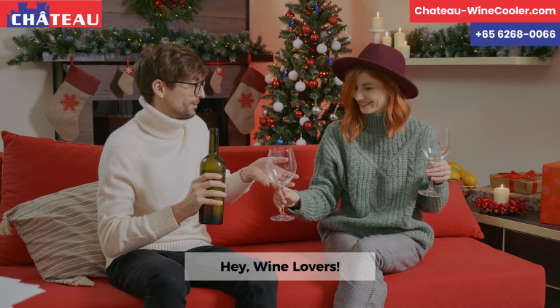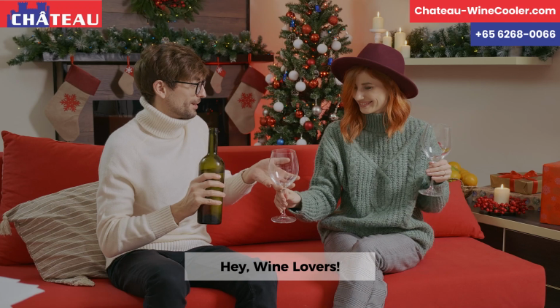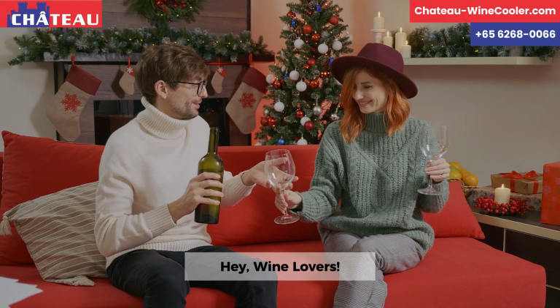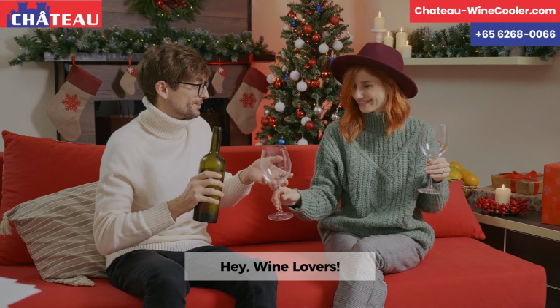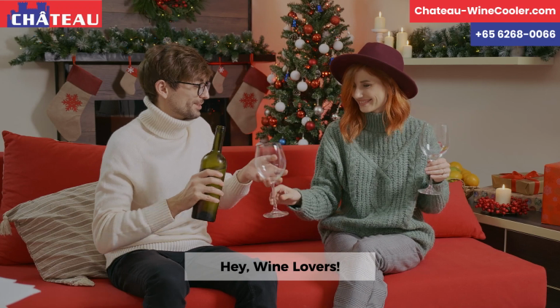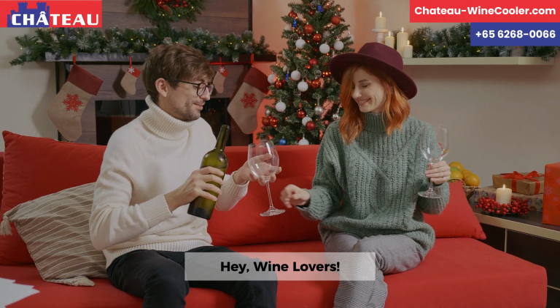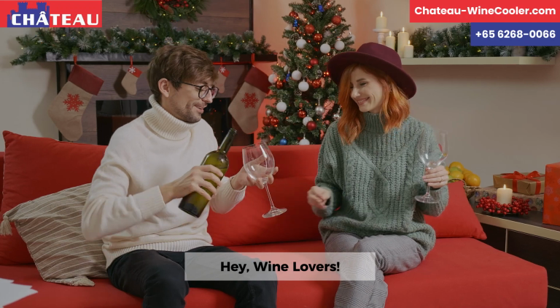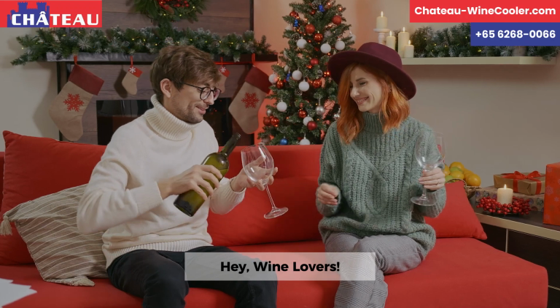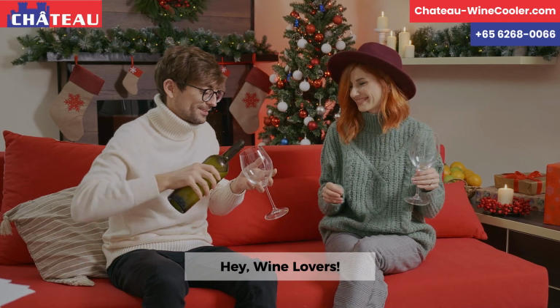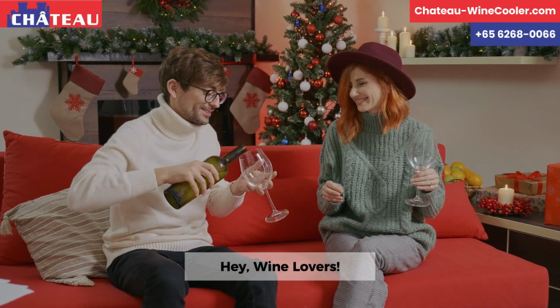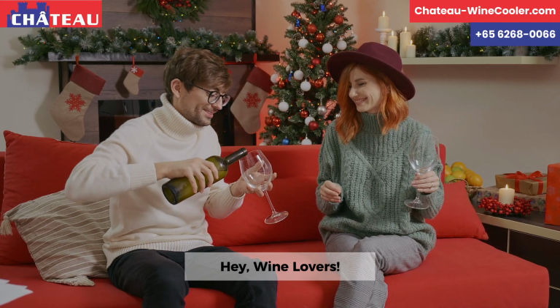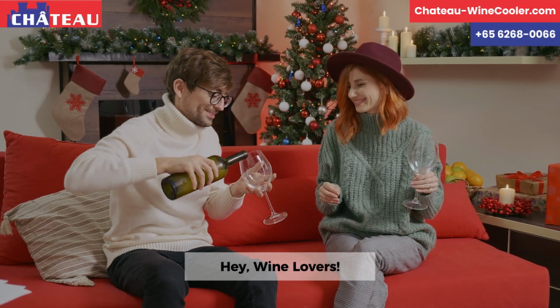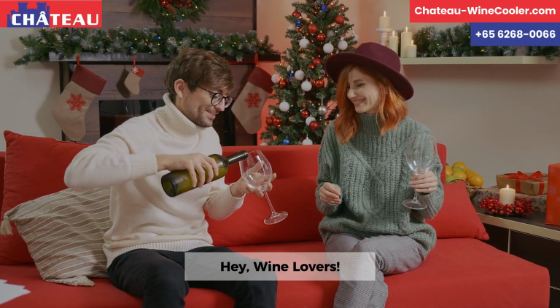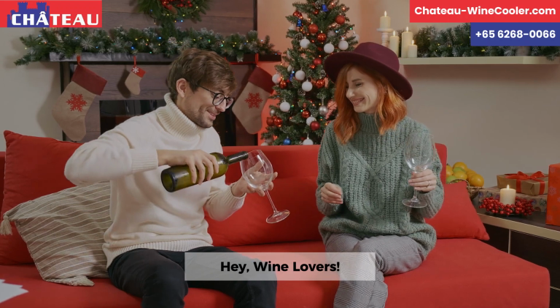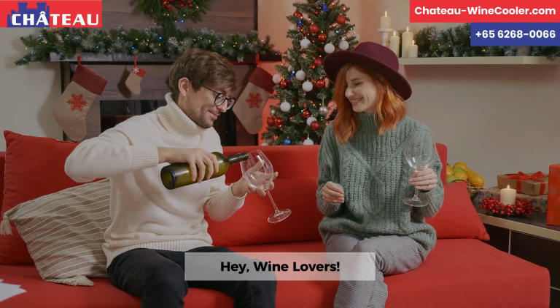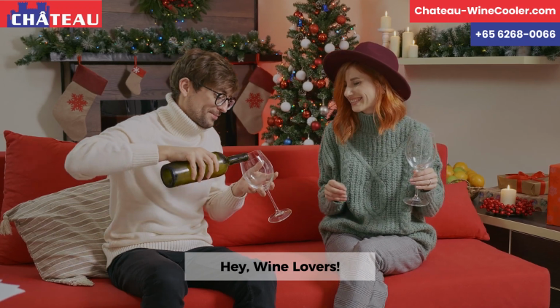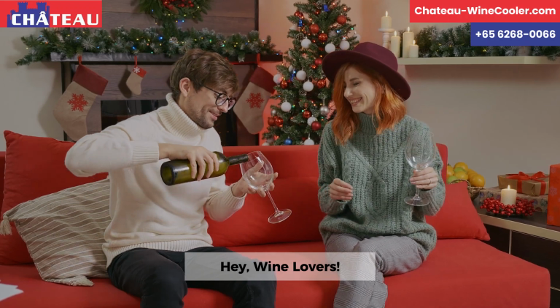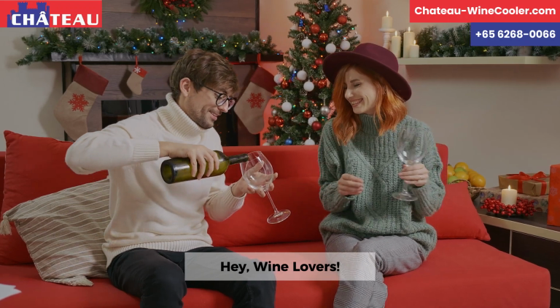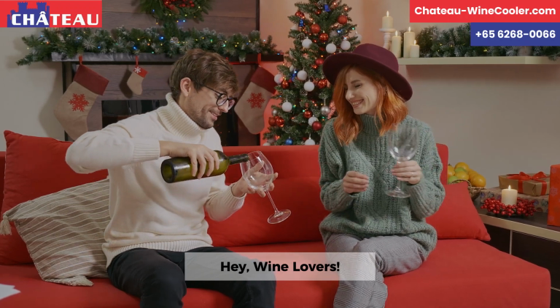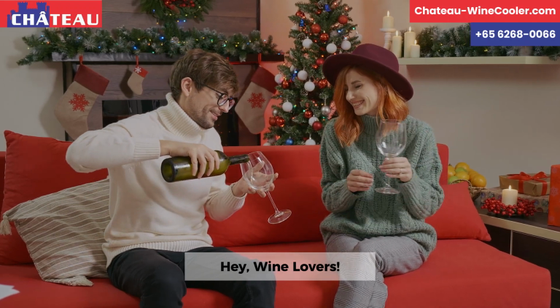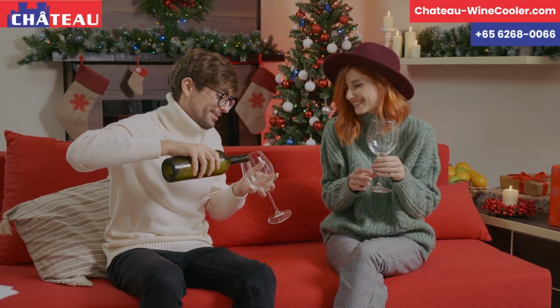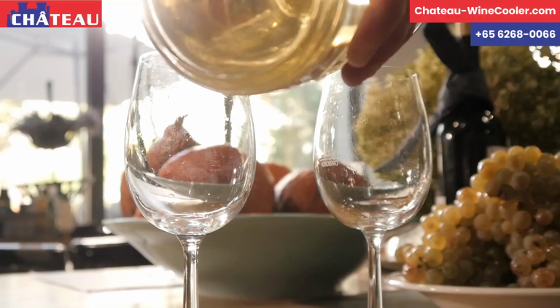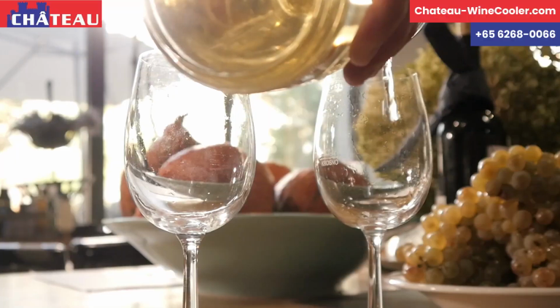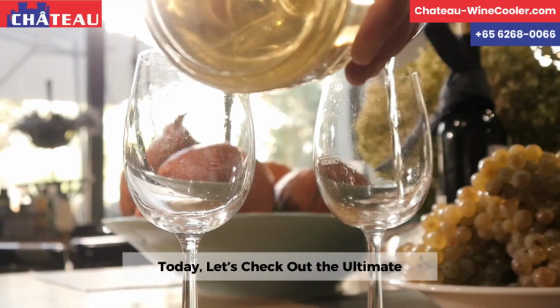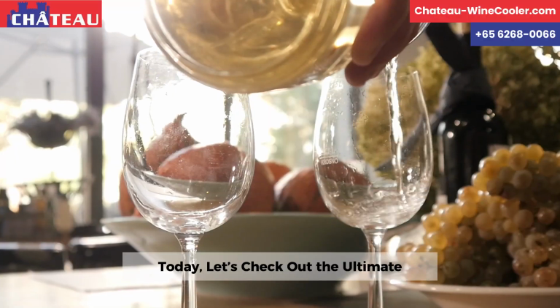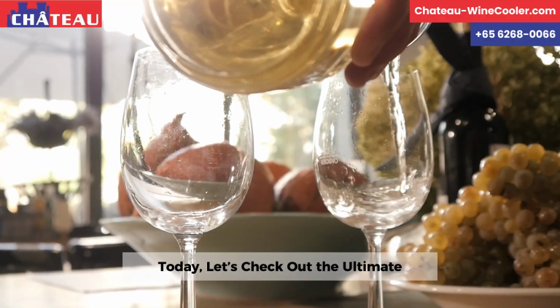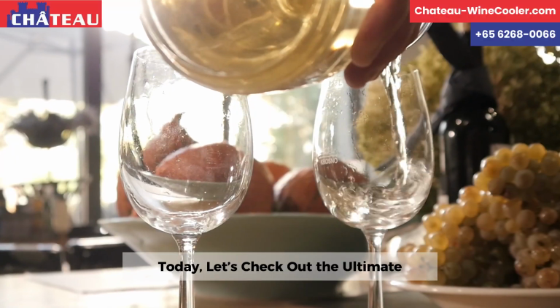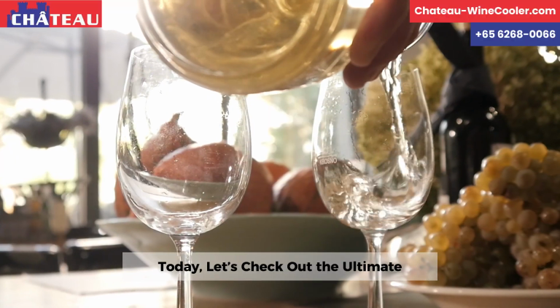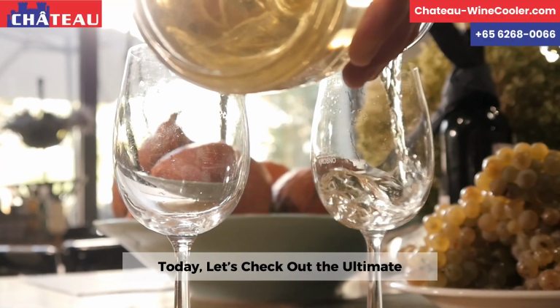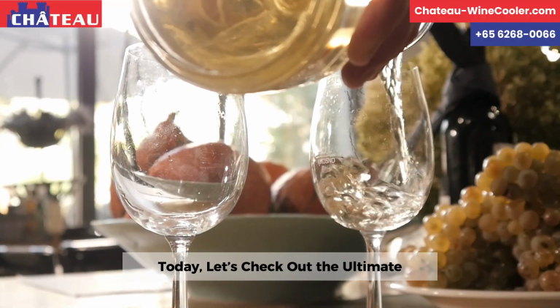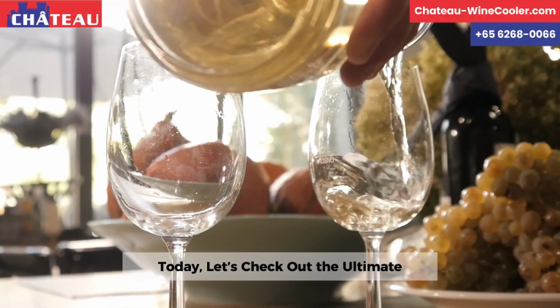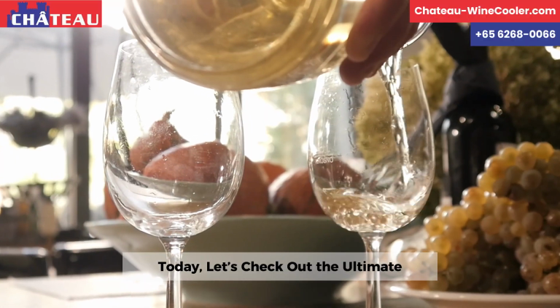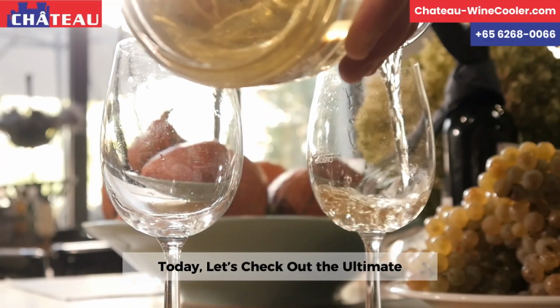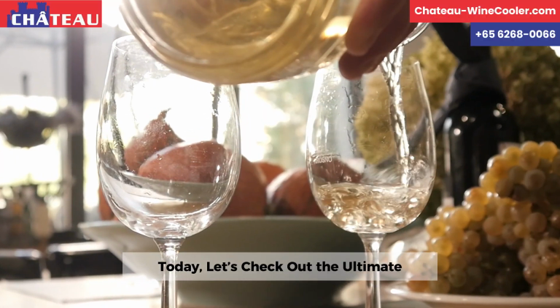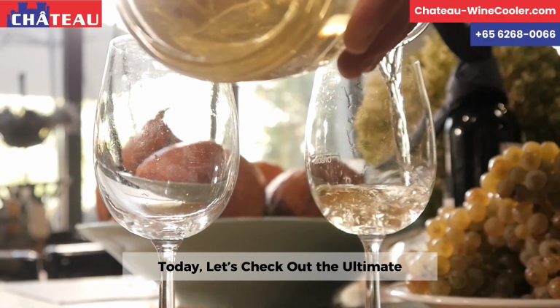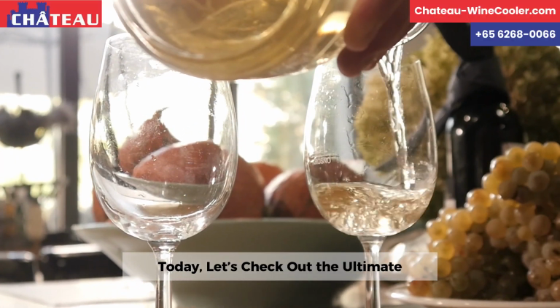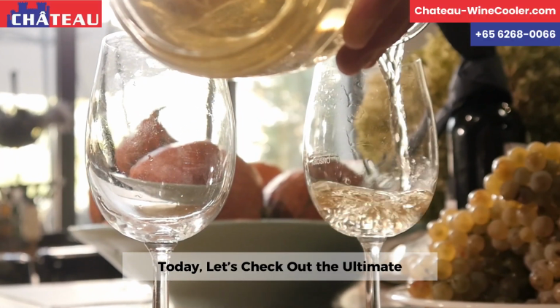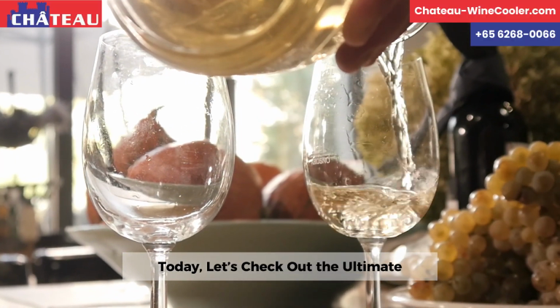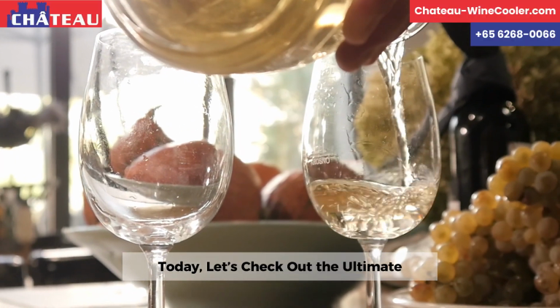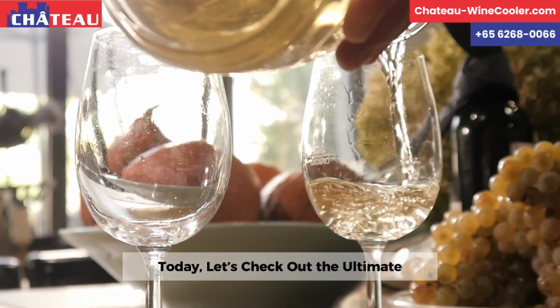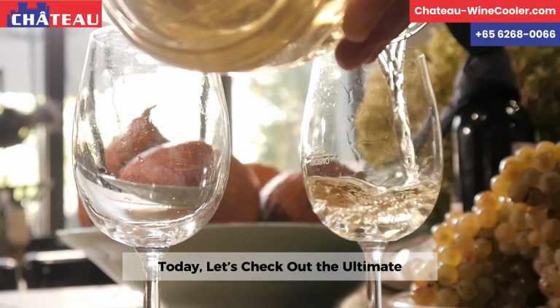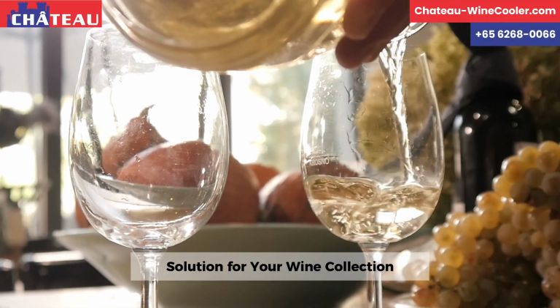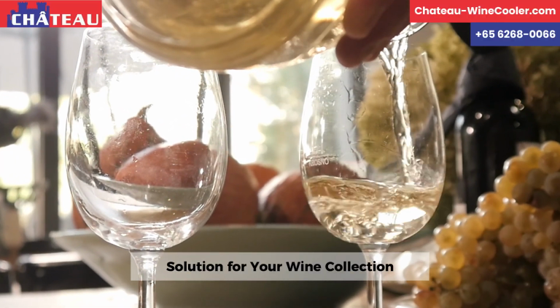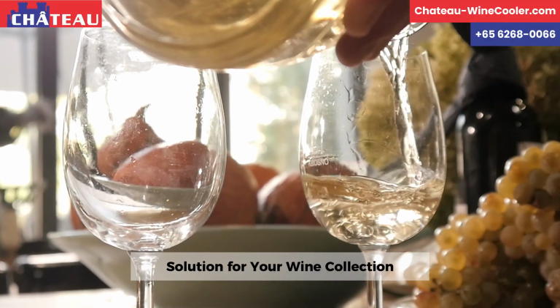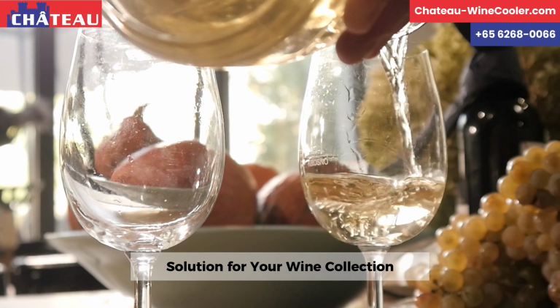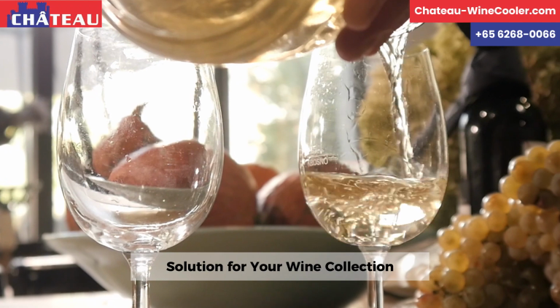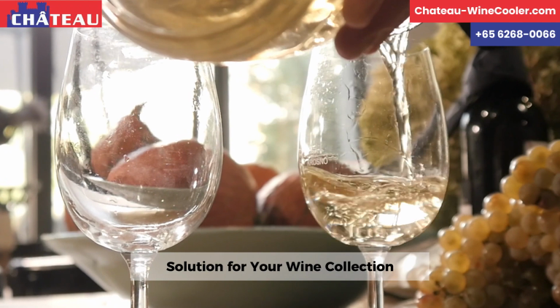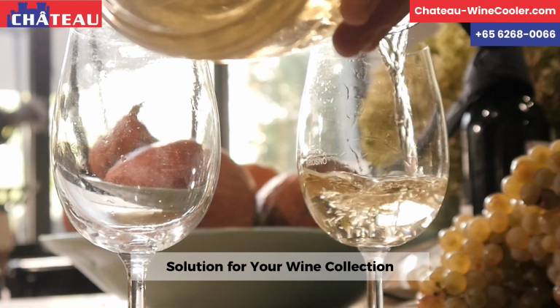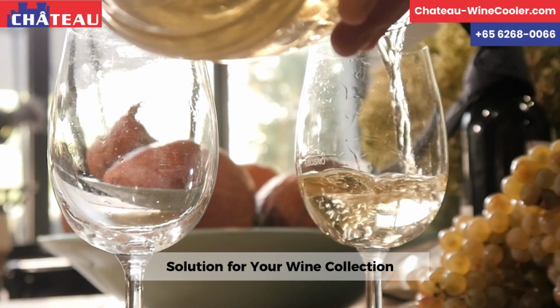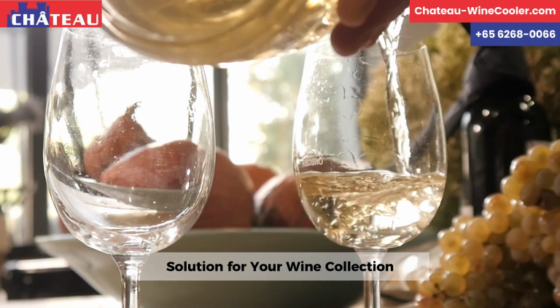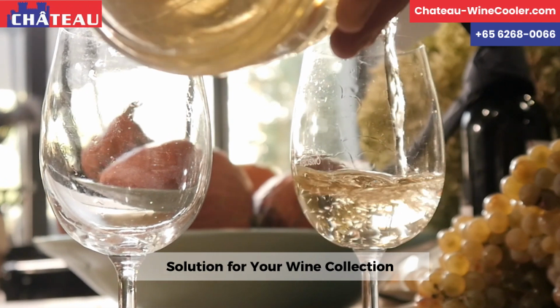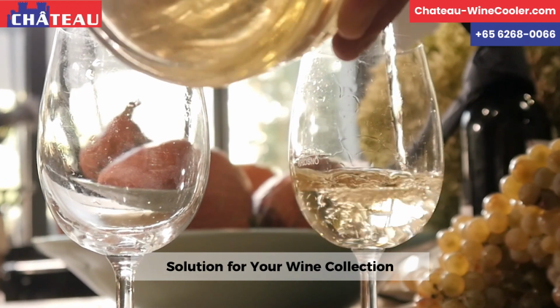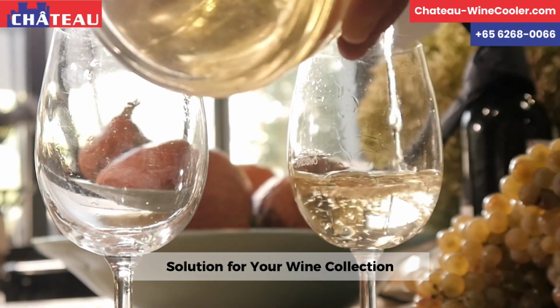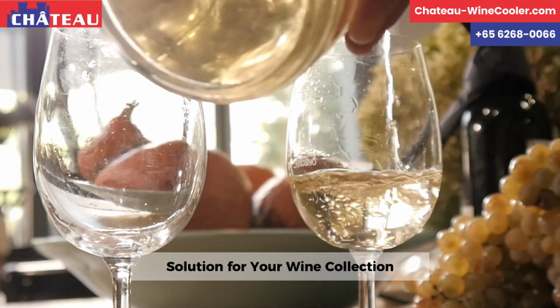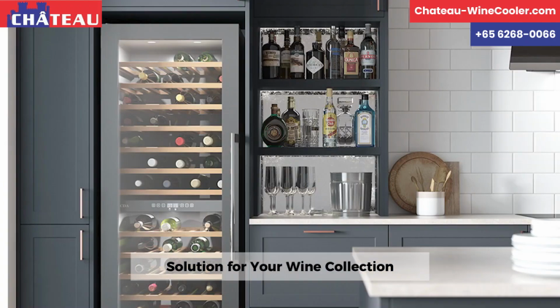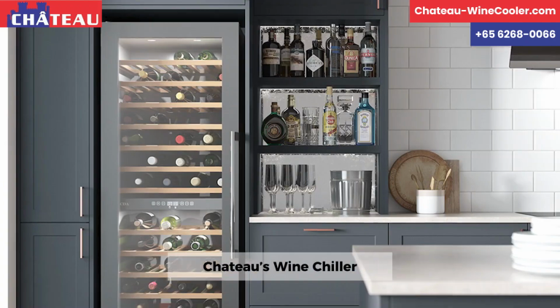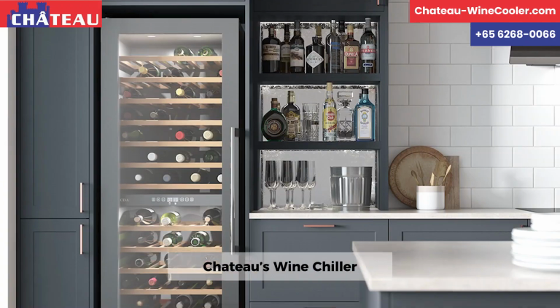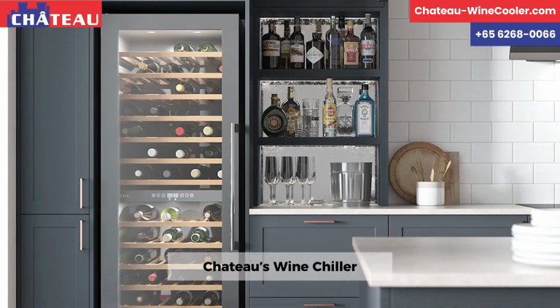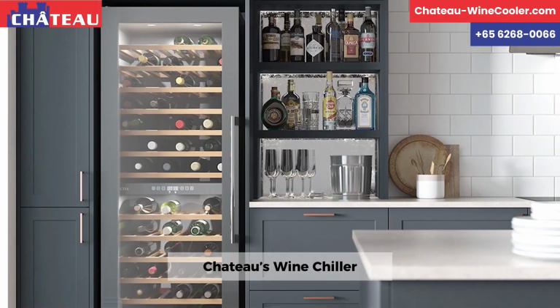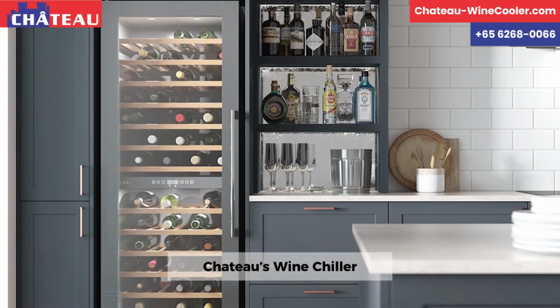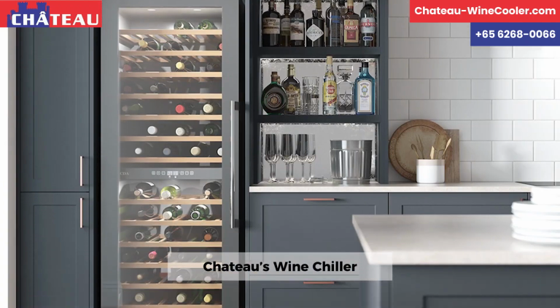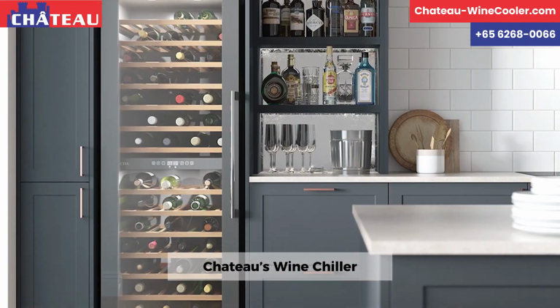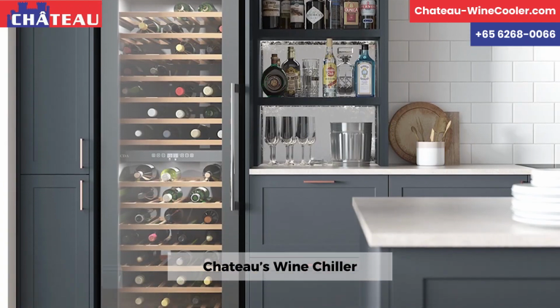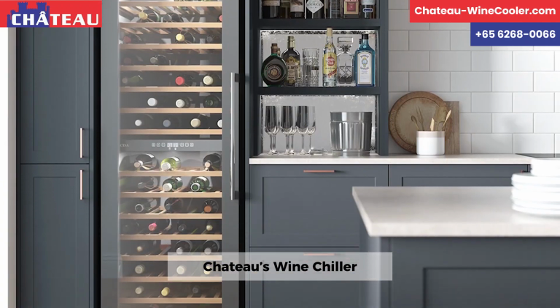Hey, wine lovers! Today, let's check out the ultimate solution for your wine collection — Chateau's wine chiller.